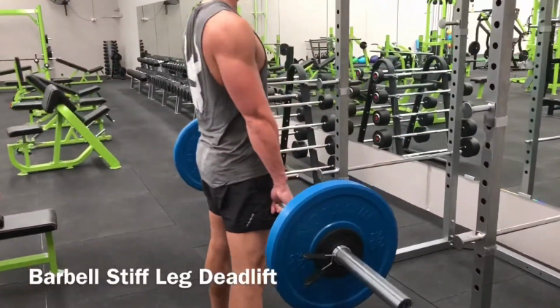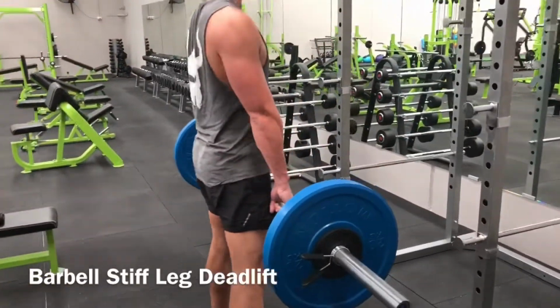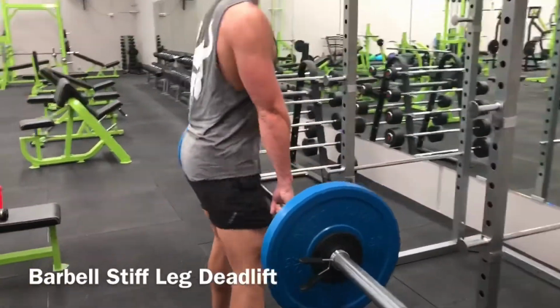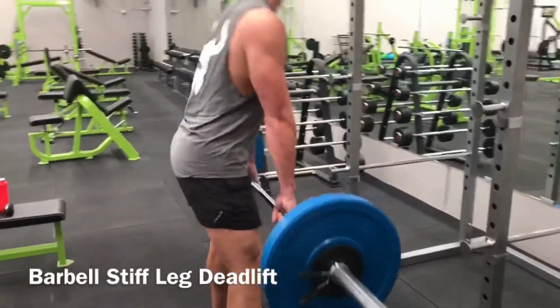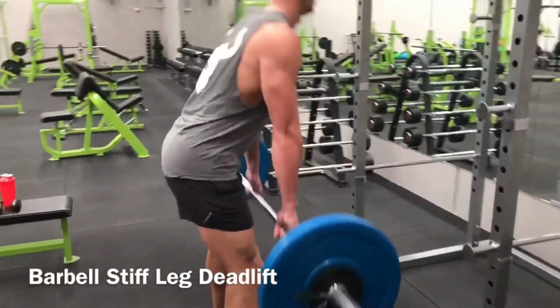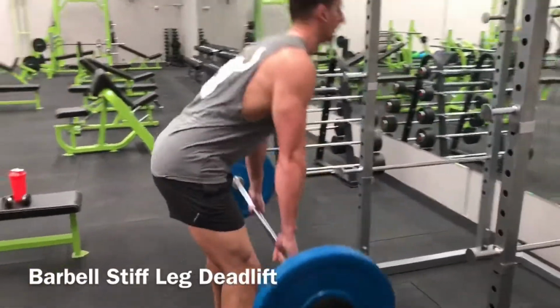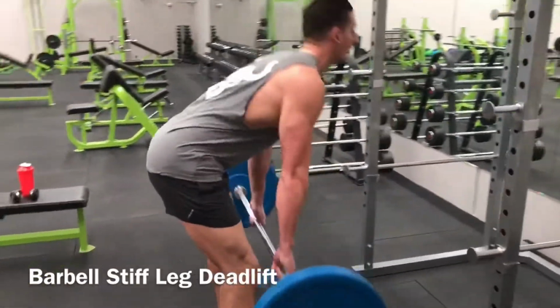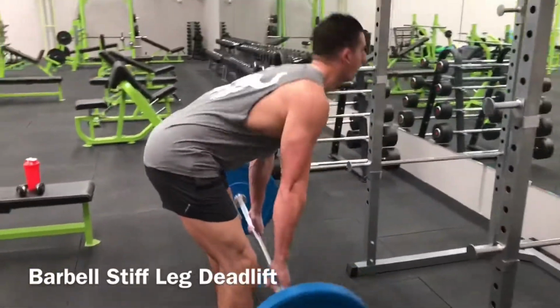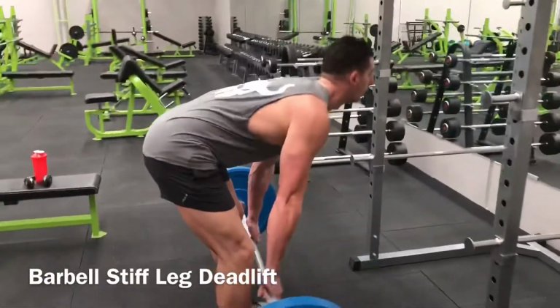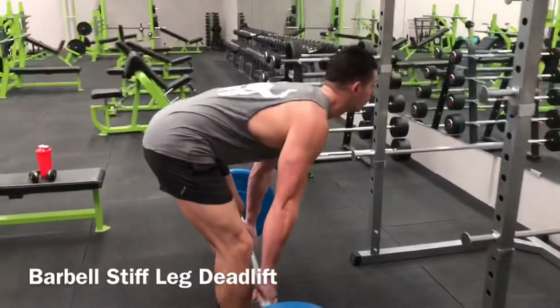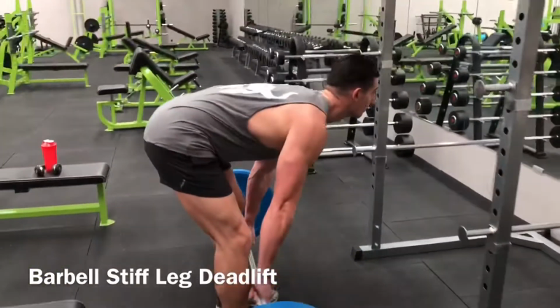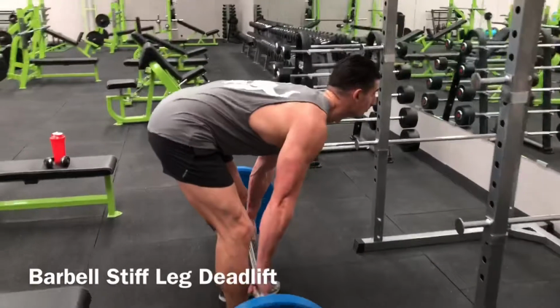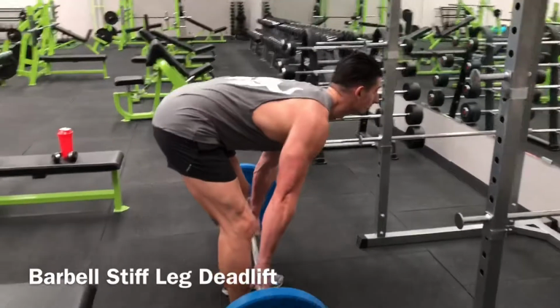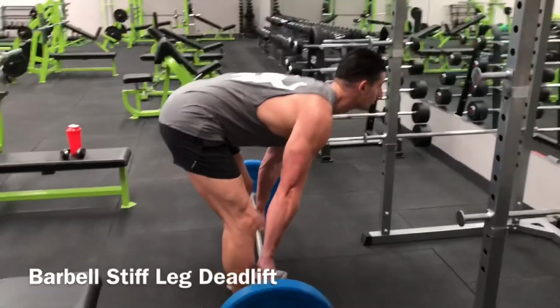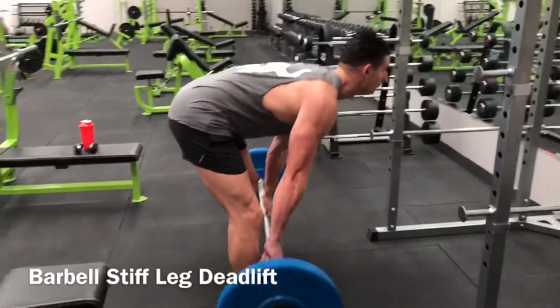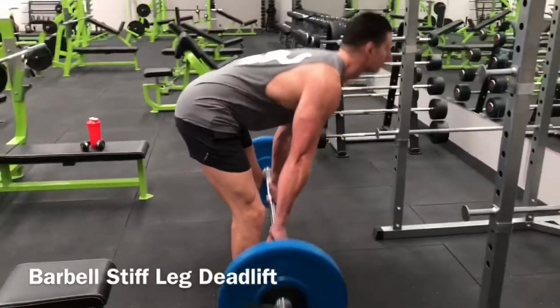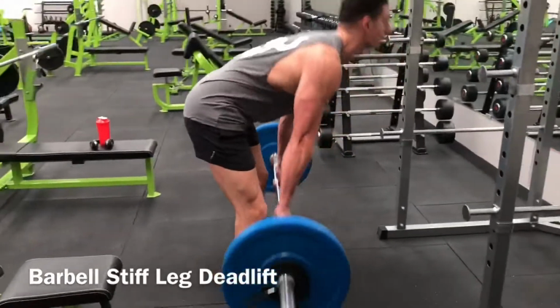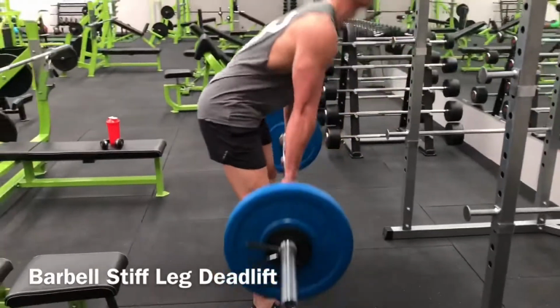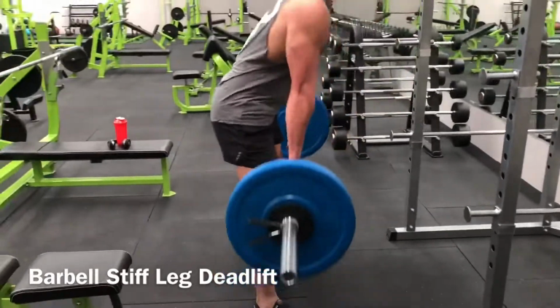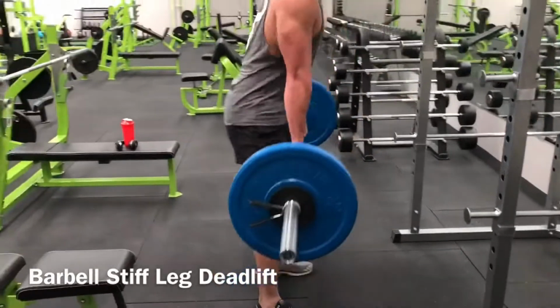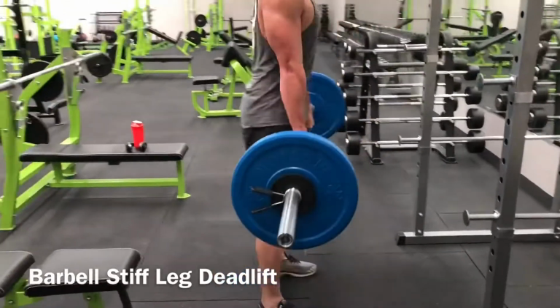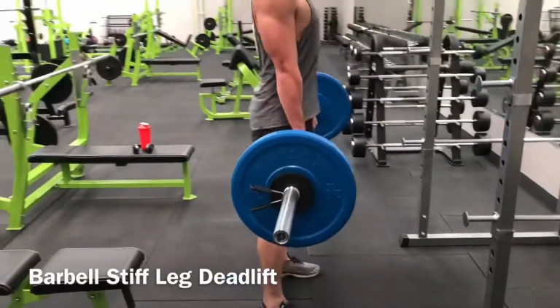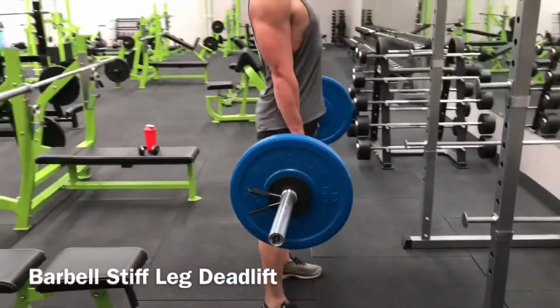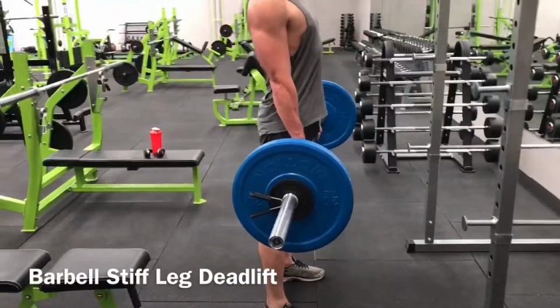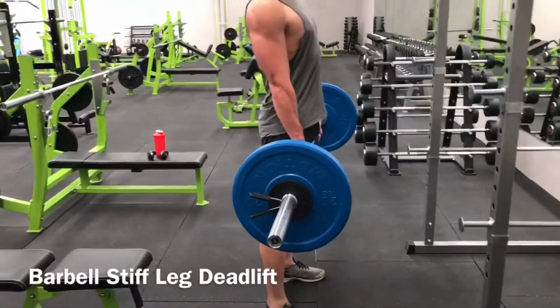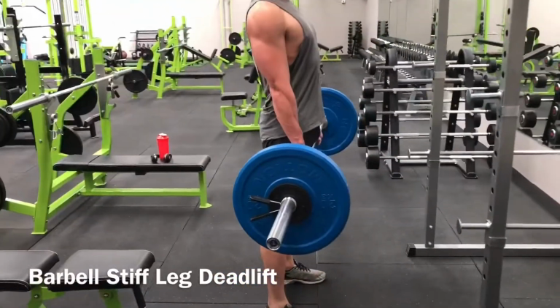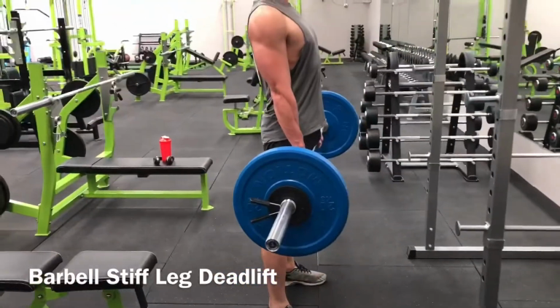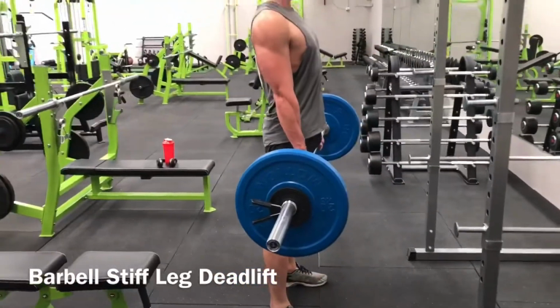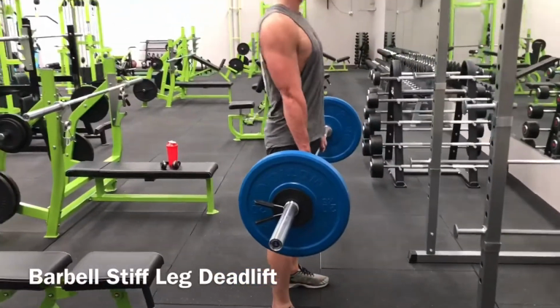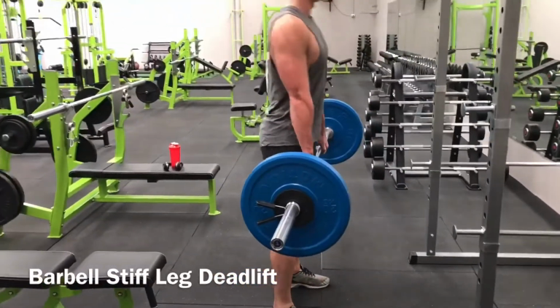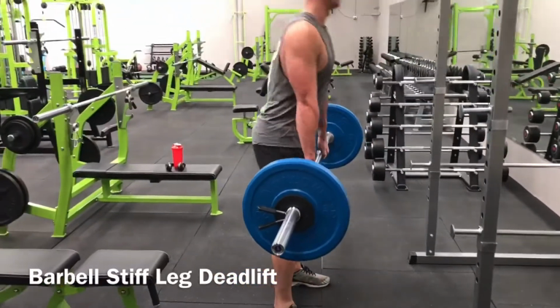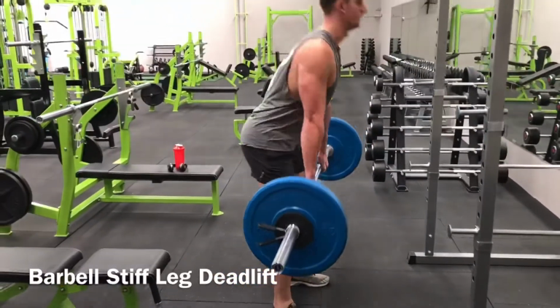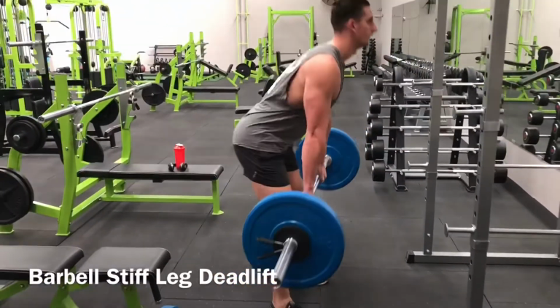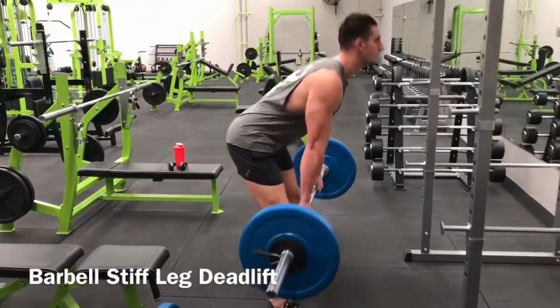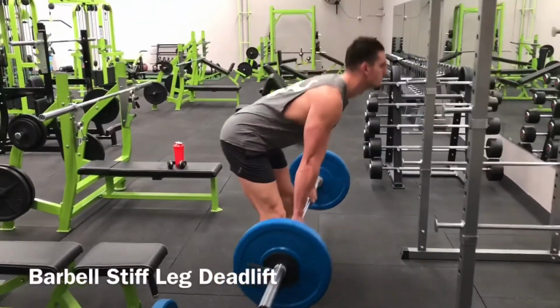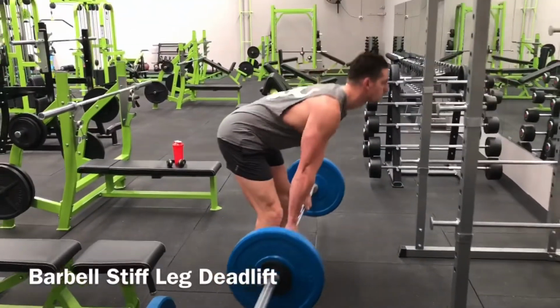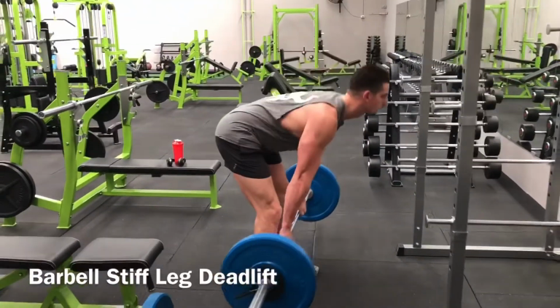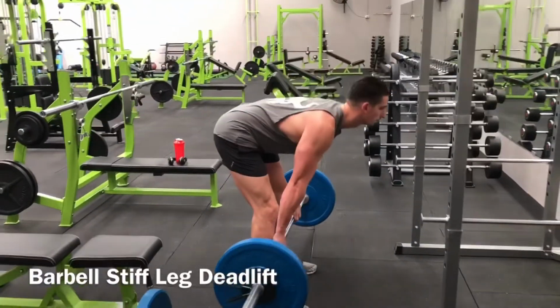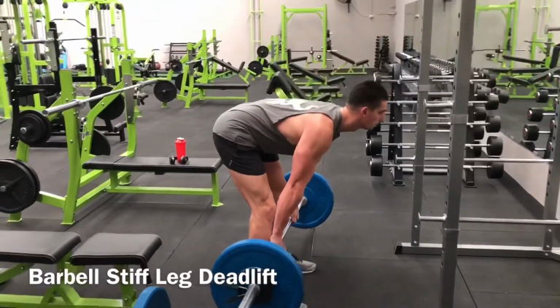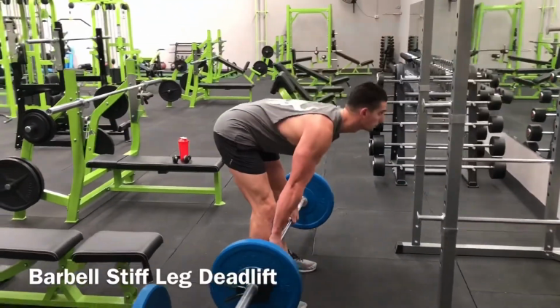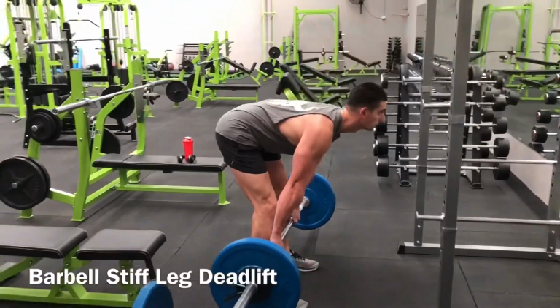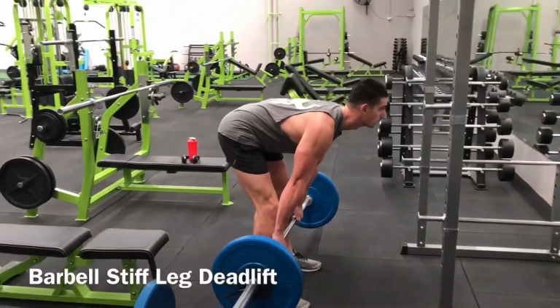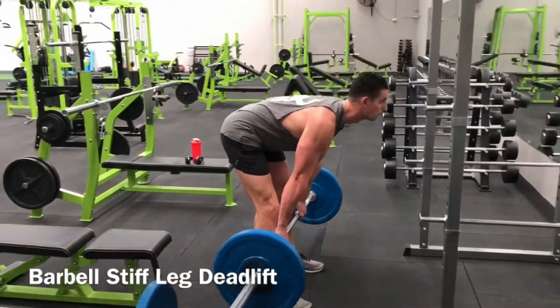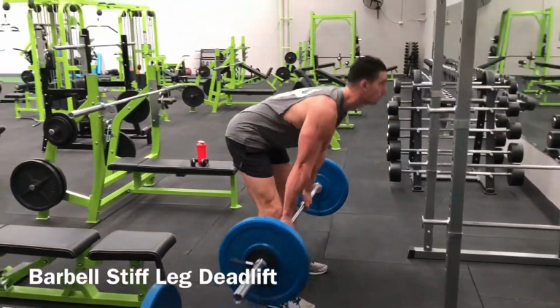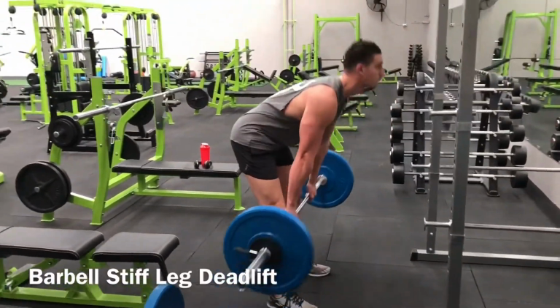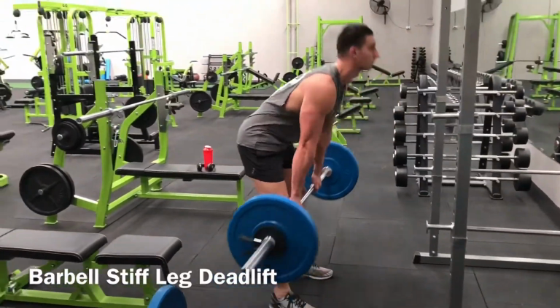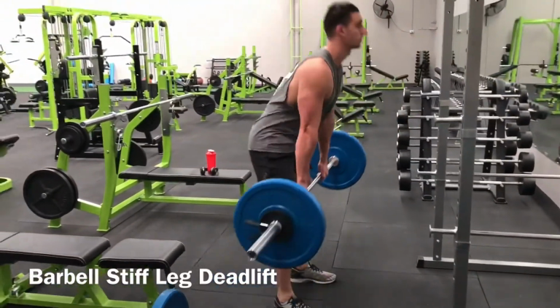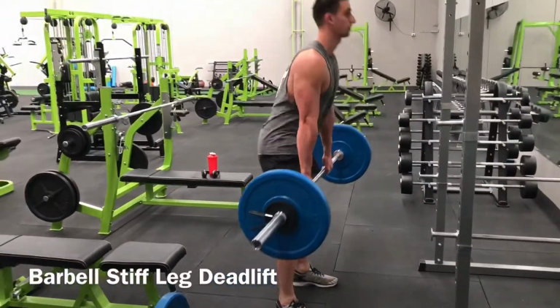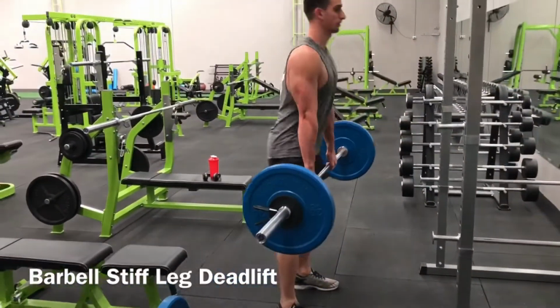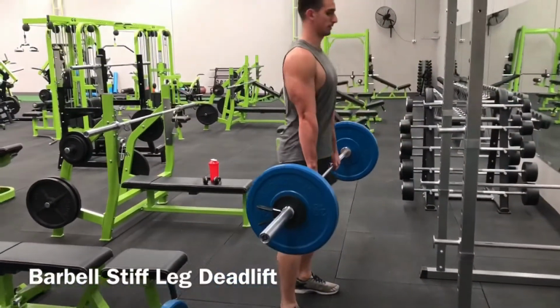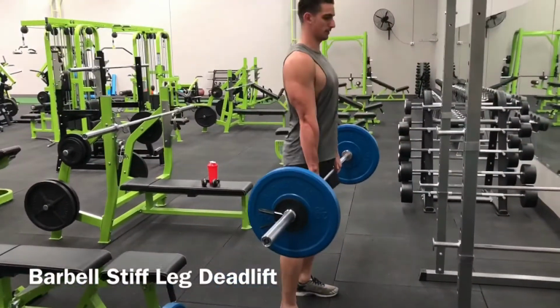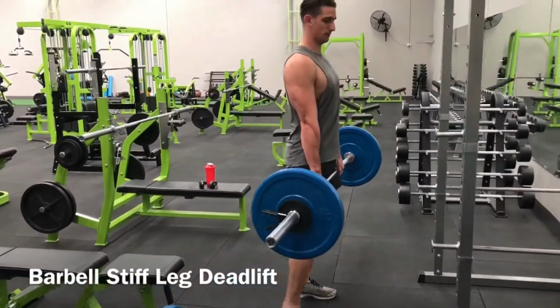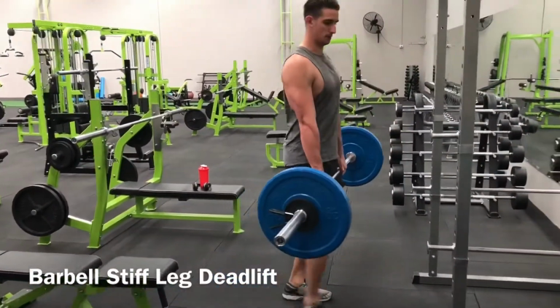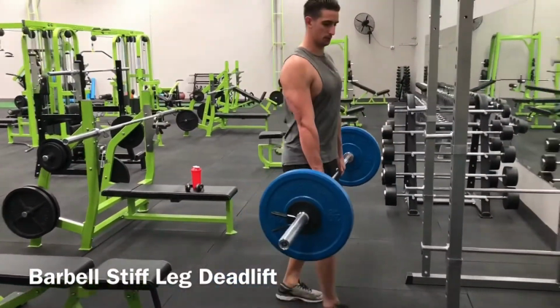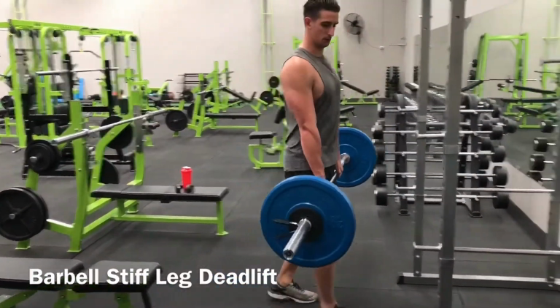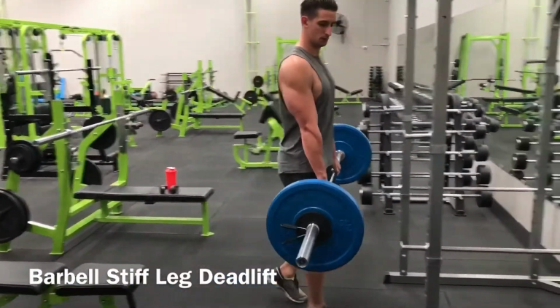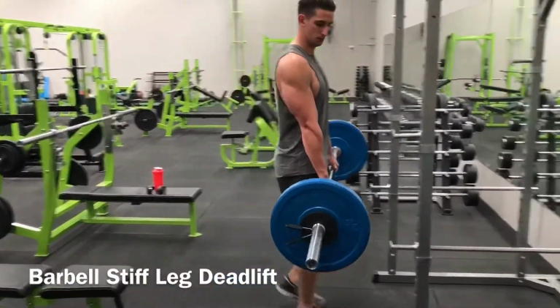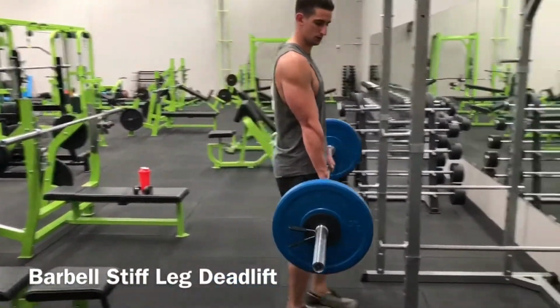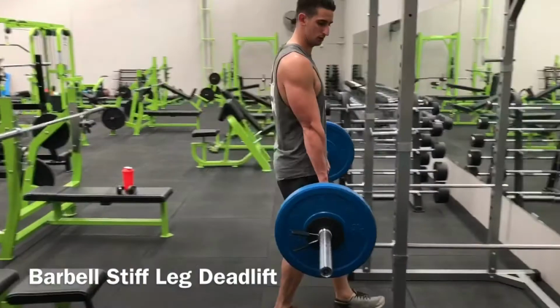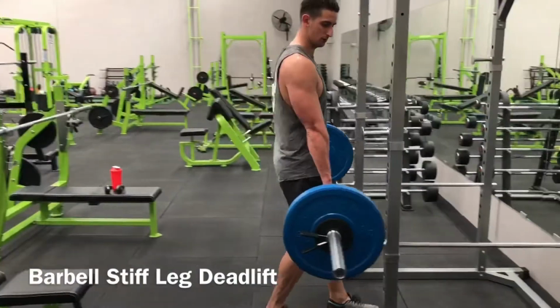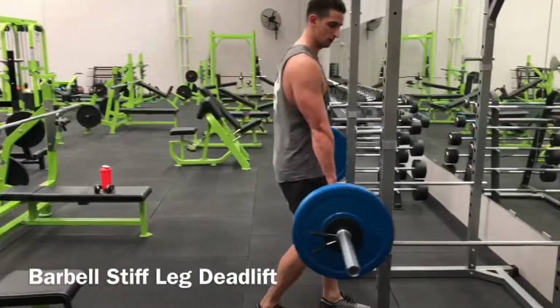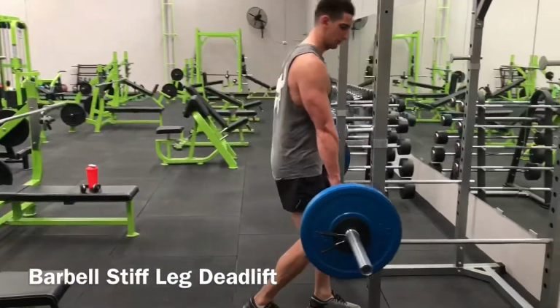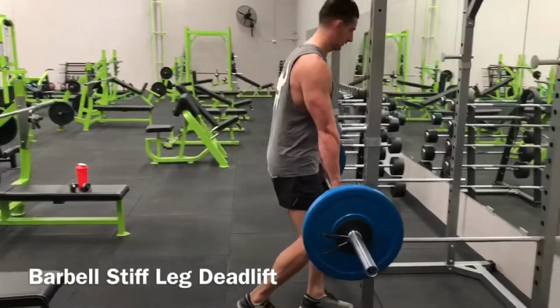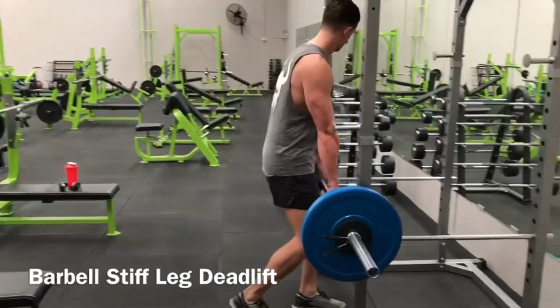reverse the movement by pushing the hips back and hinging forward. Return the bar to the floor, reset, and repeat for the desired number of repetitions.